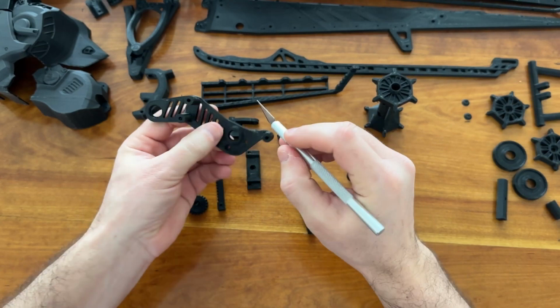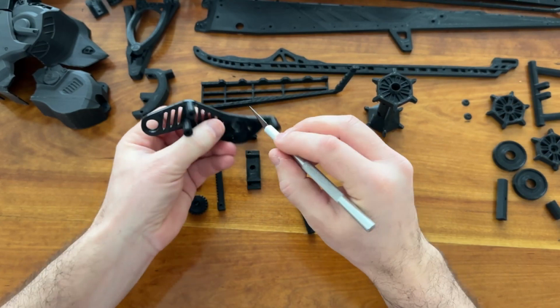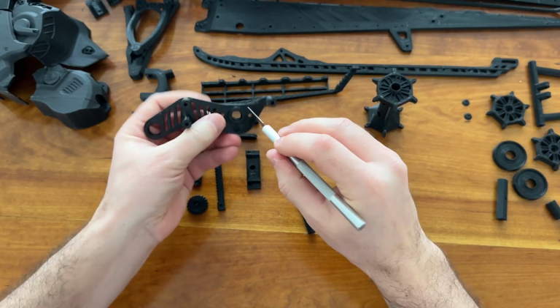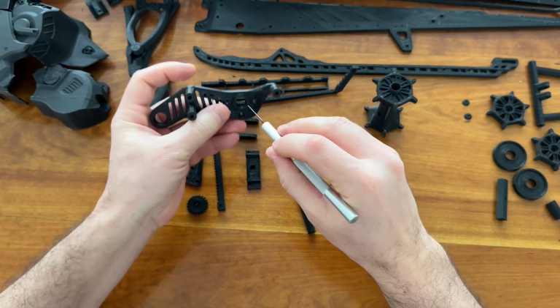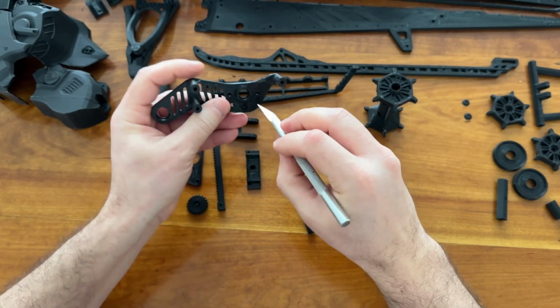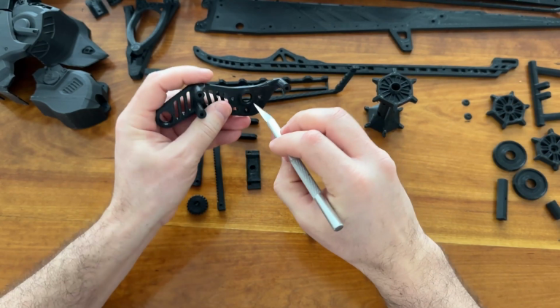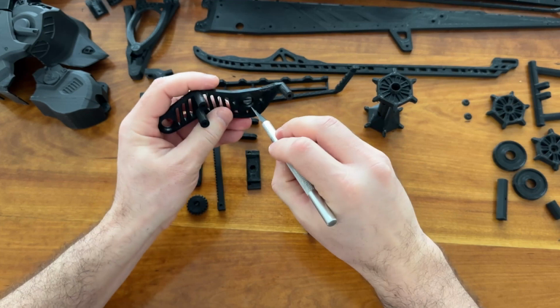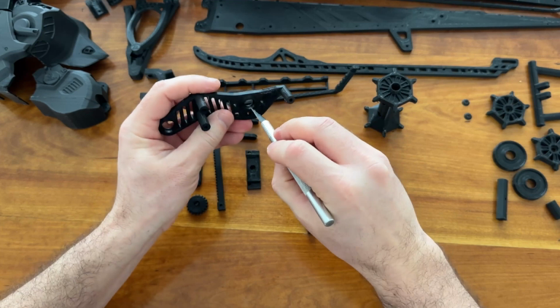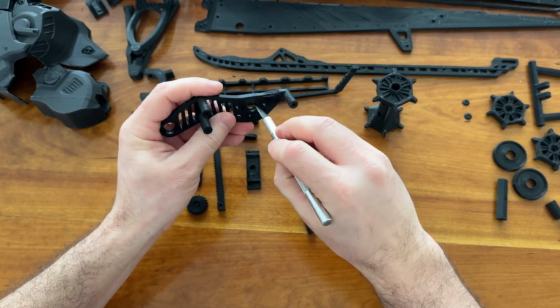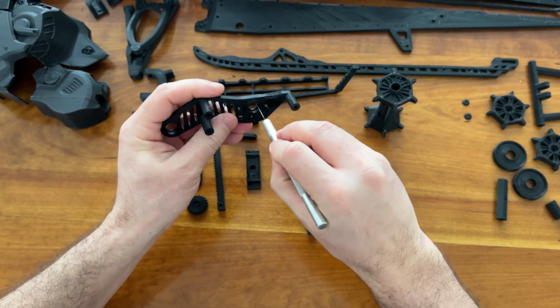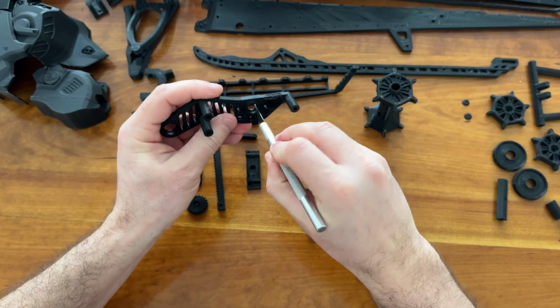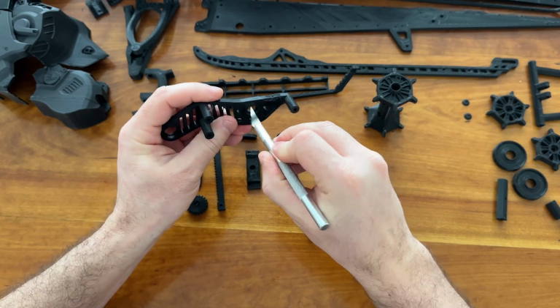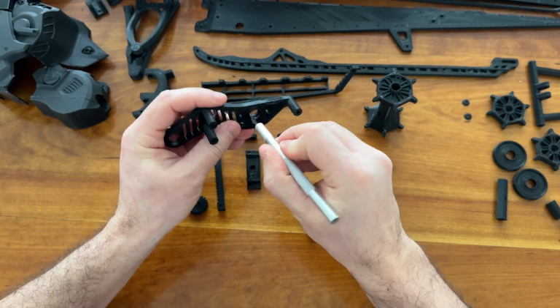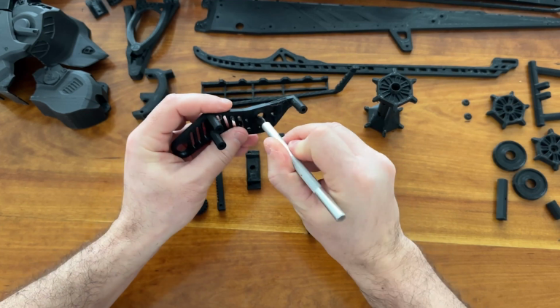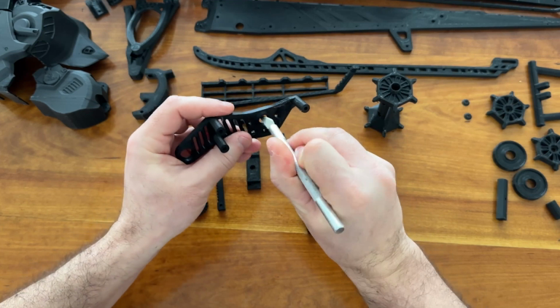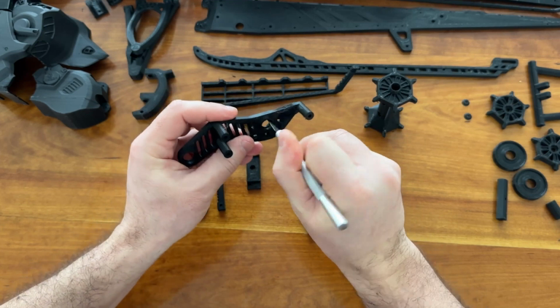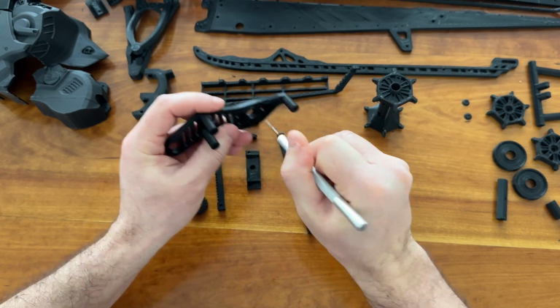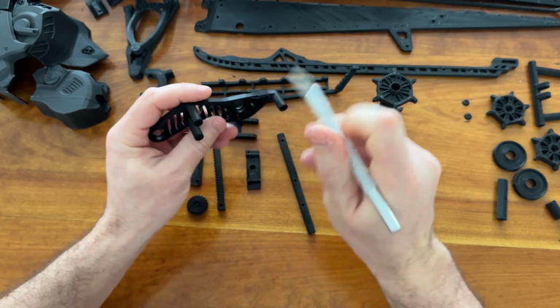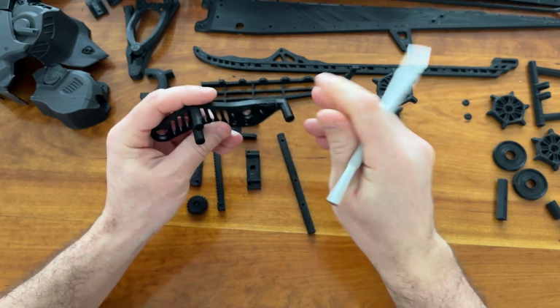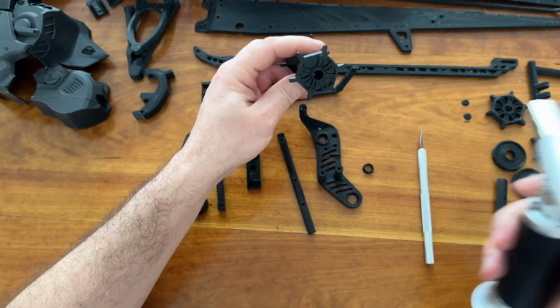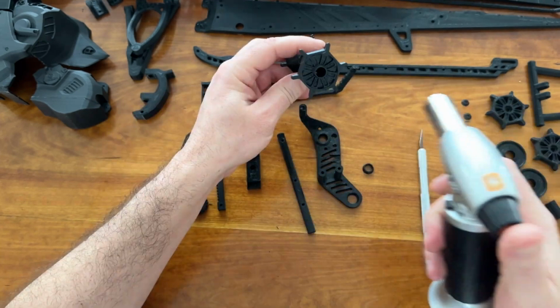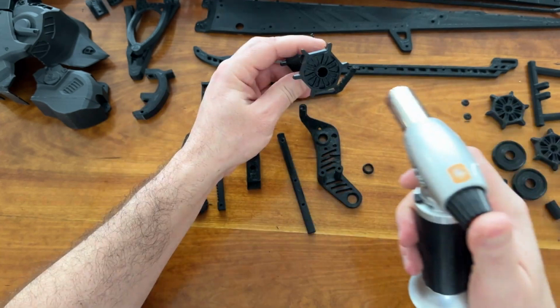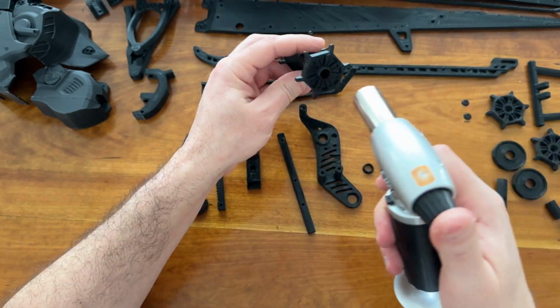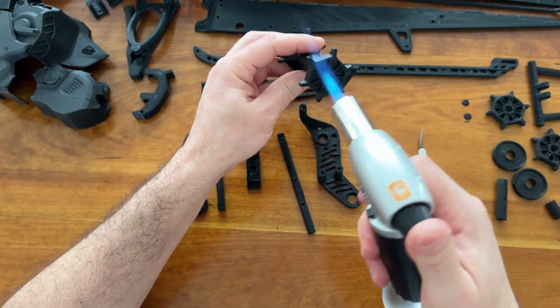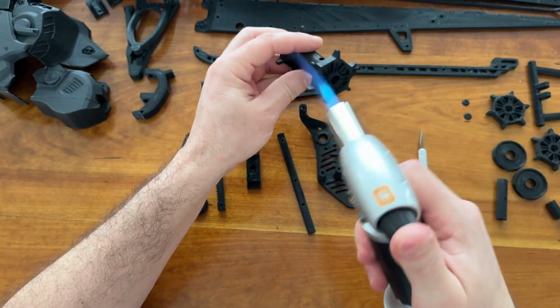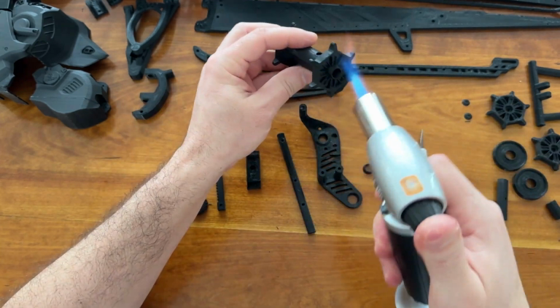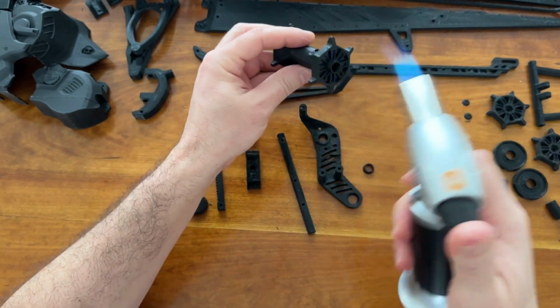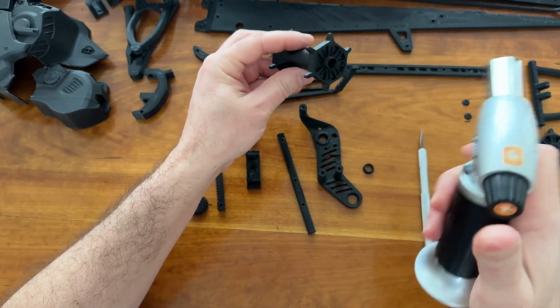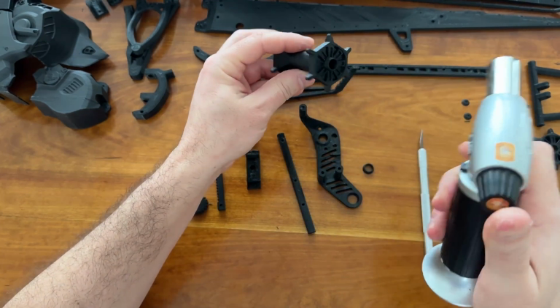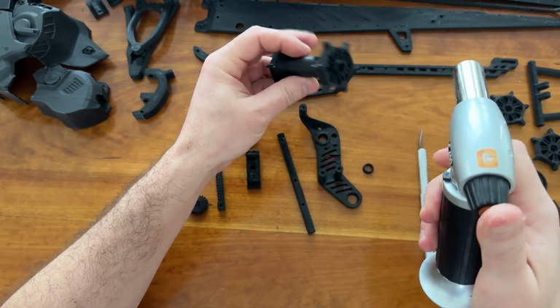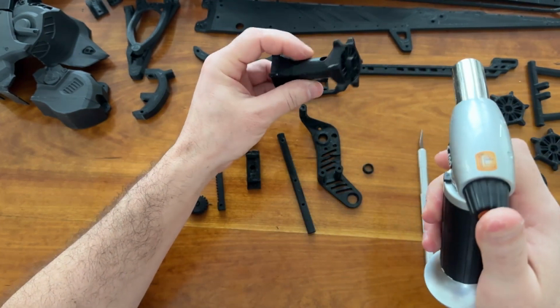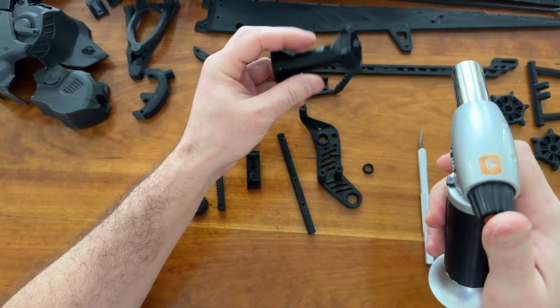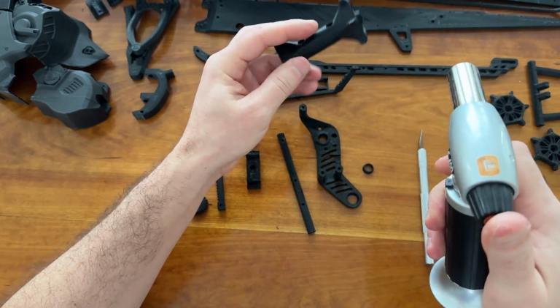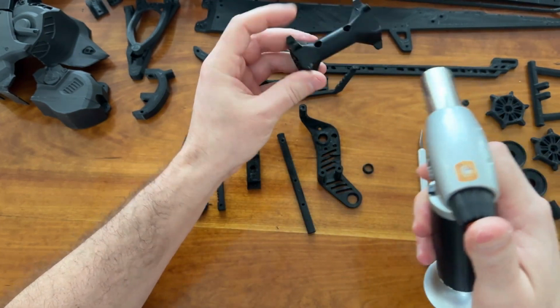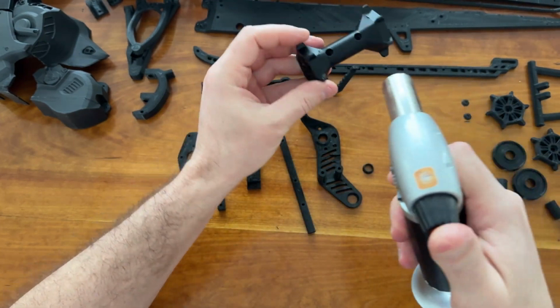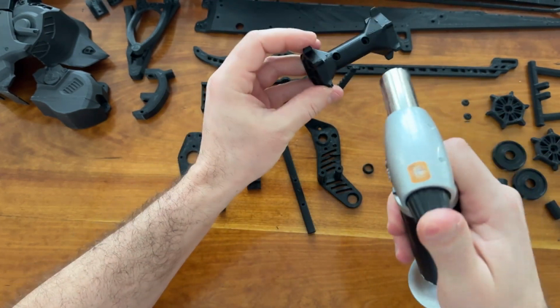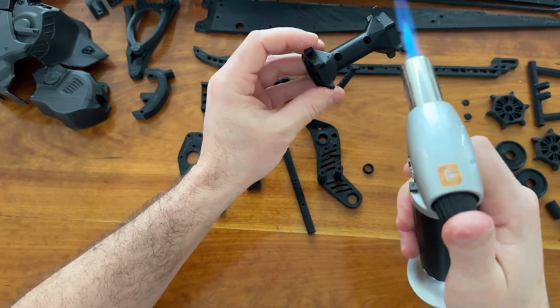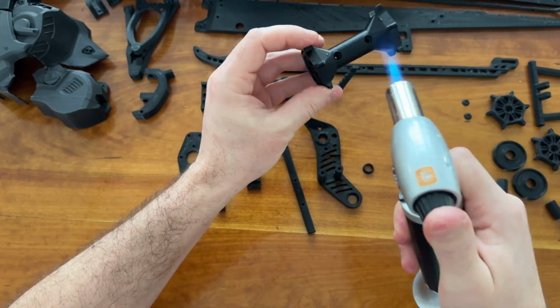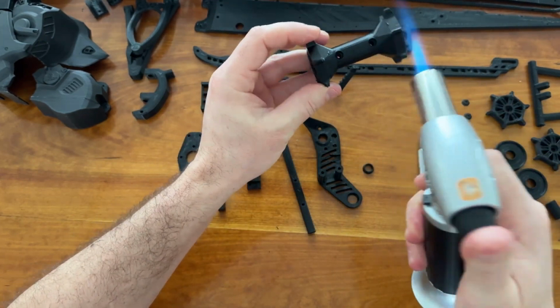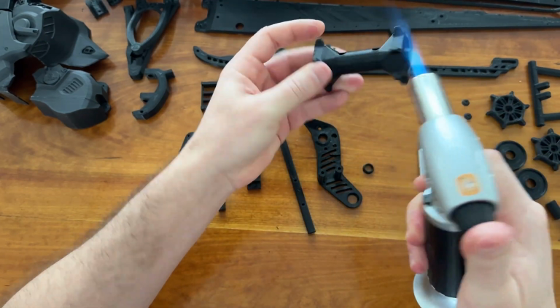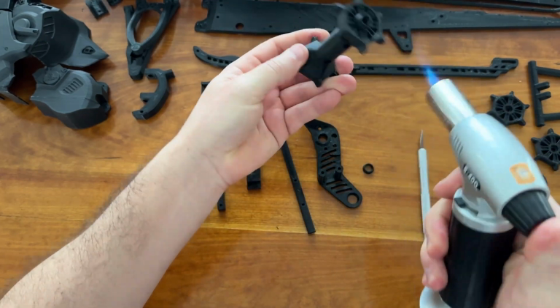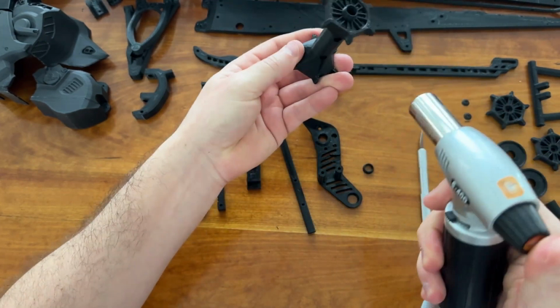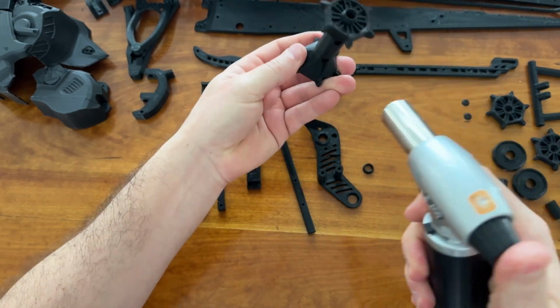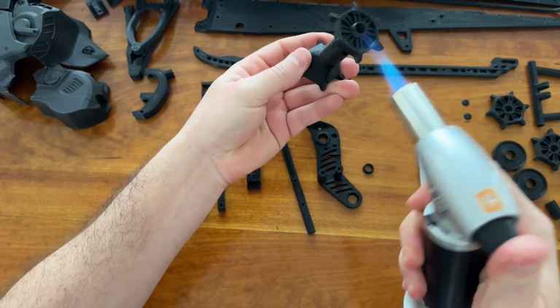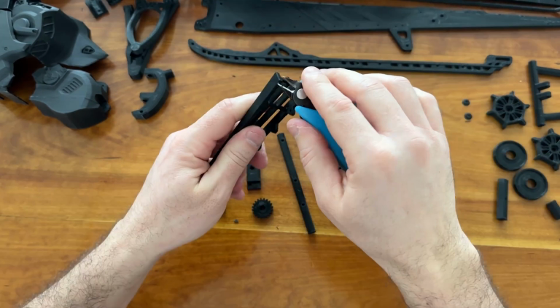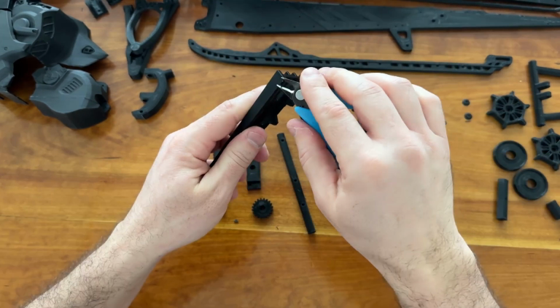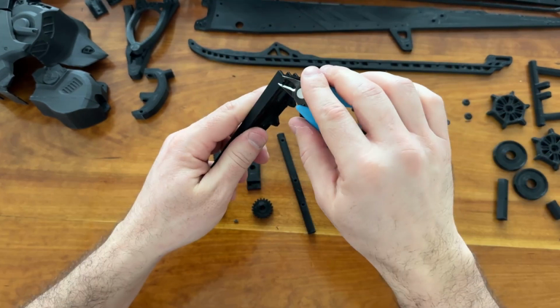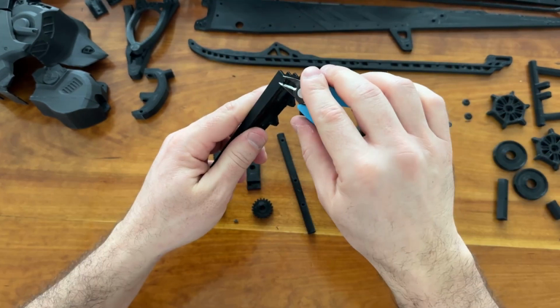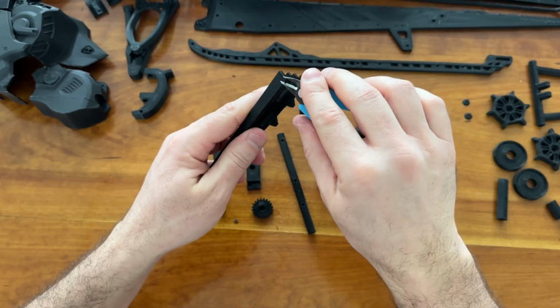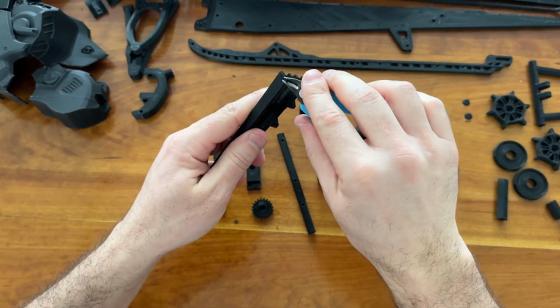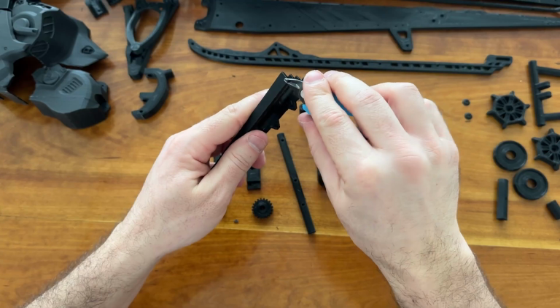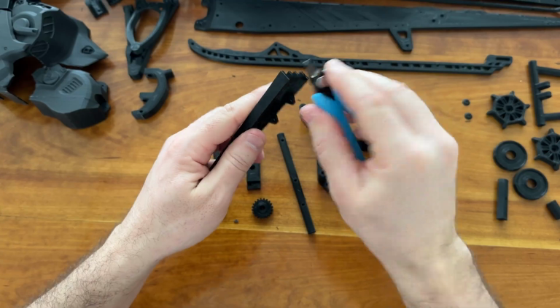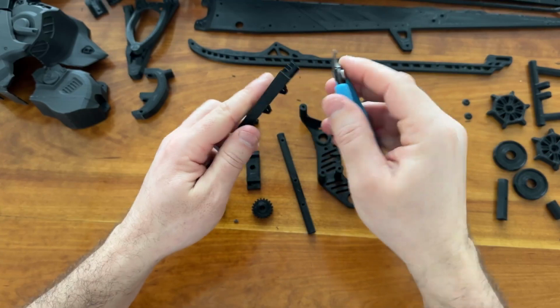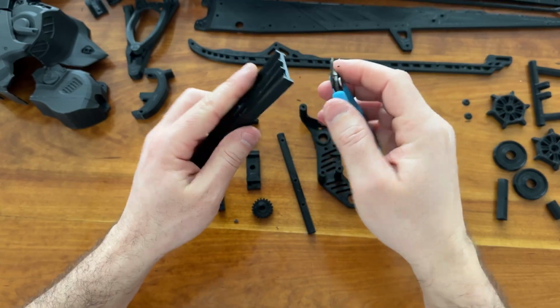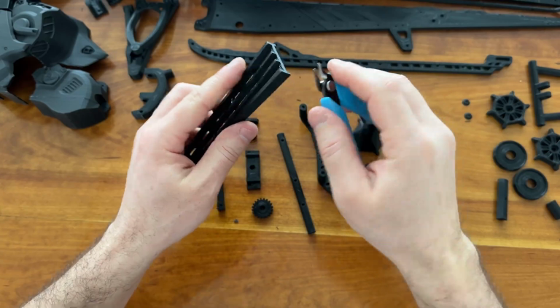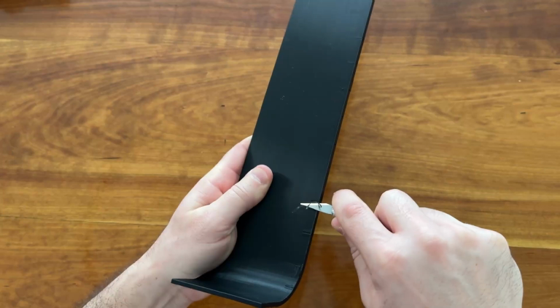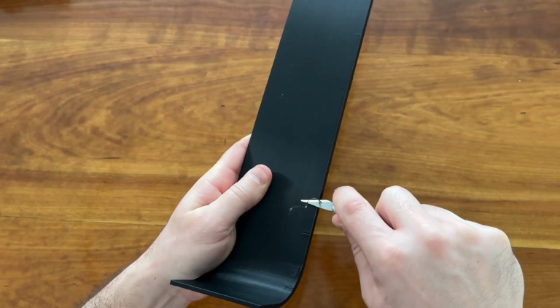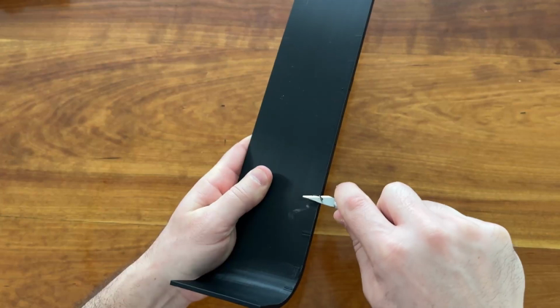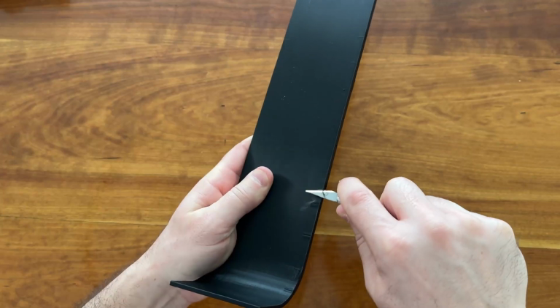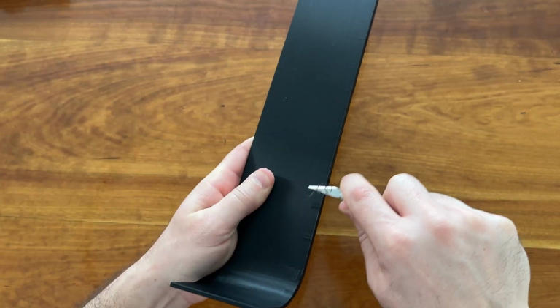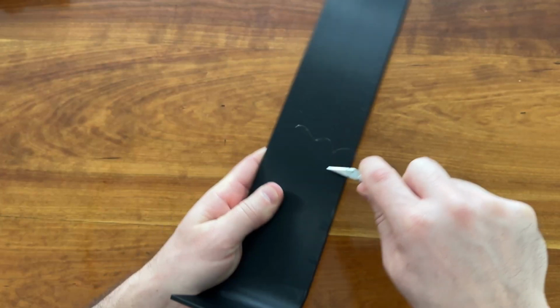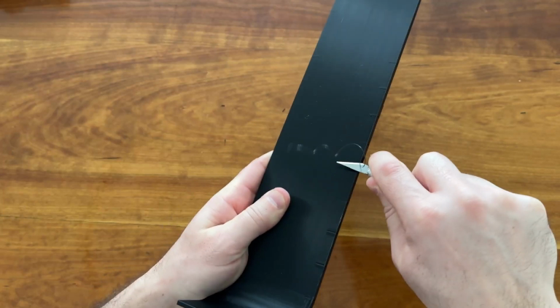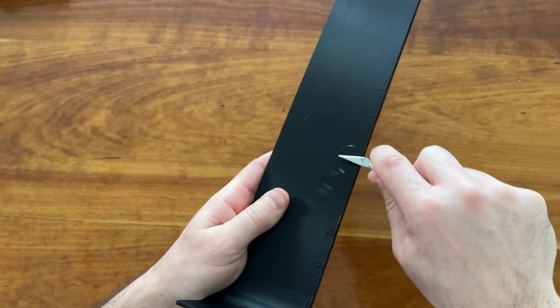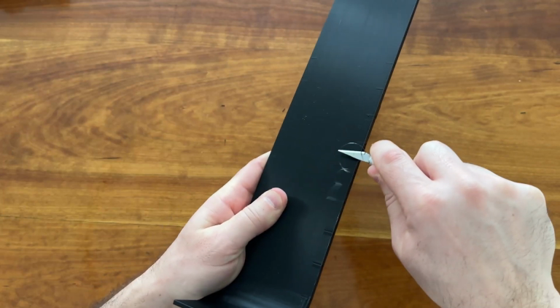Parts should be prepared before assembly. Preparation includes cleaning all edges, sanding where needed, and drilling holes.